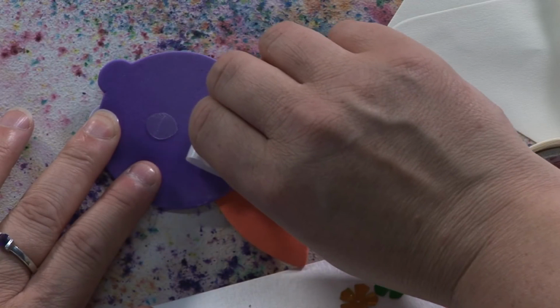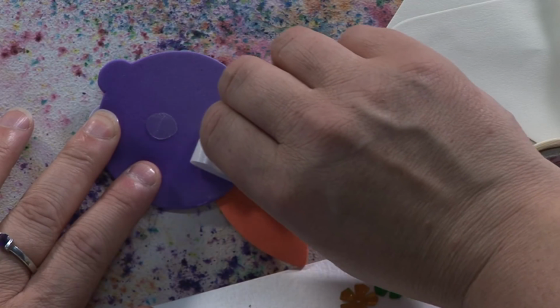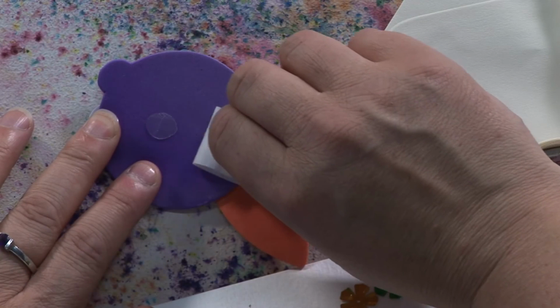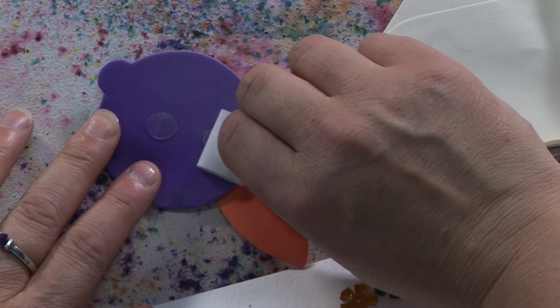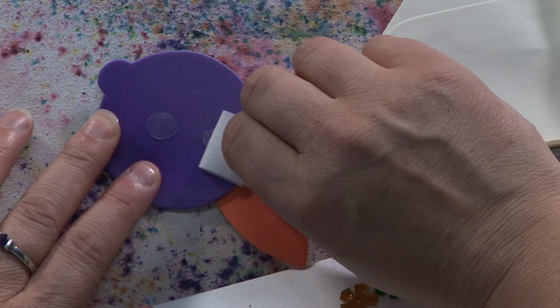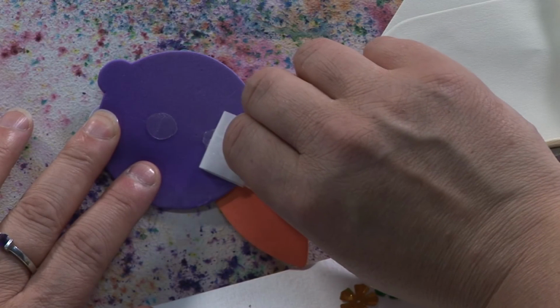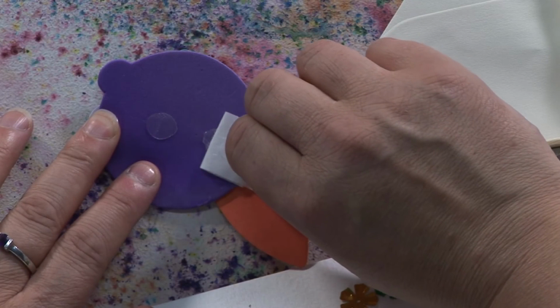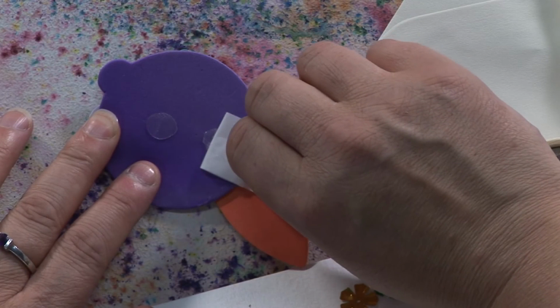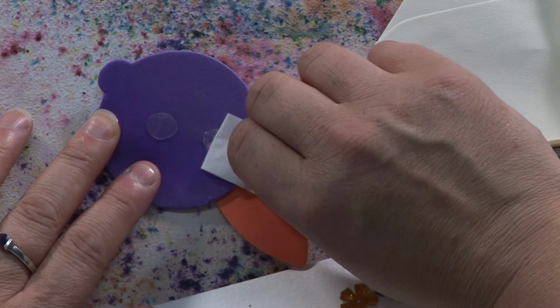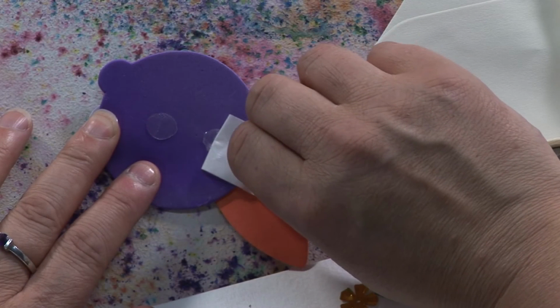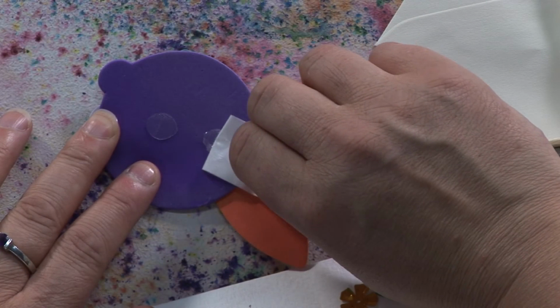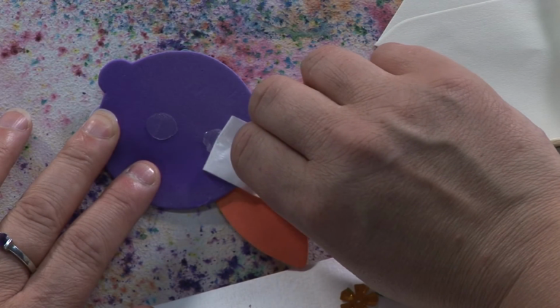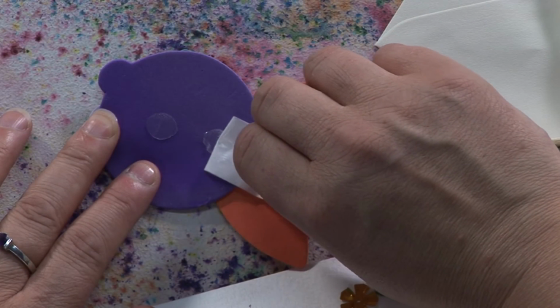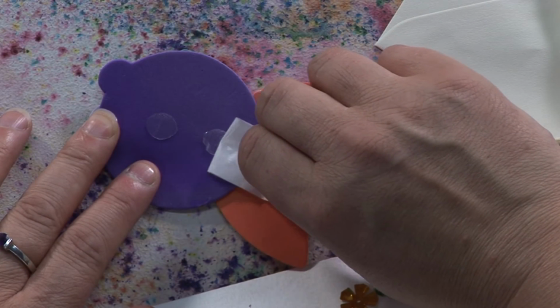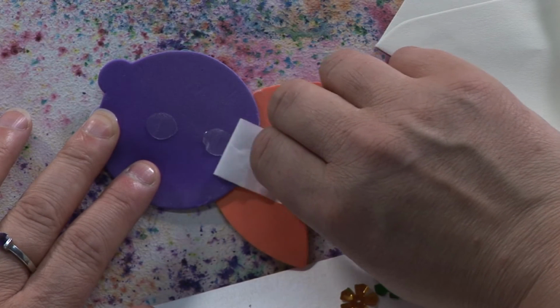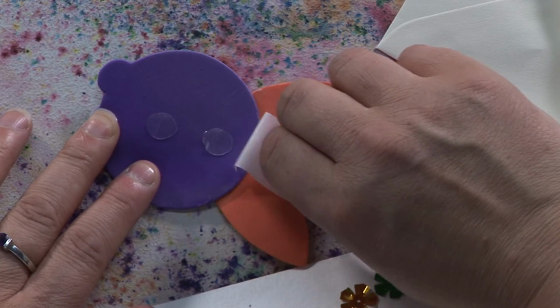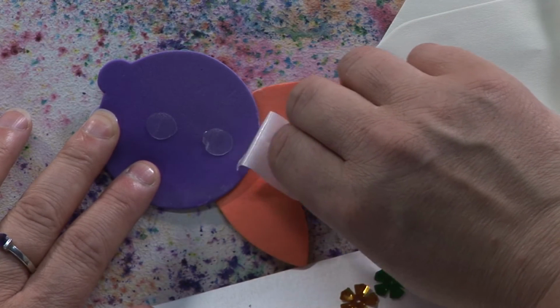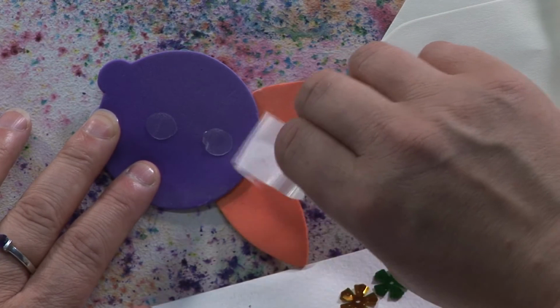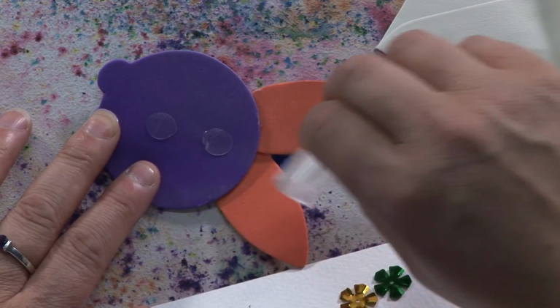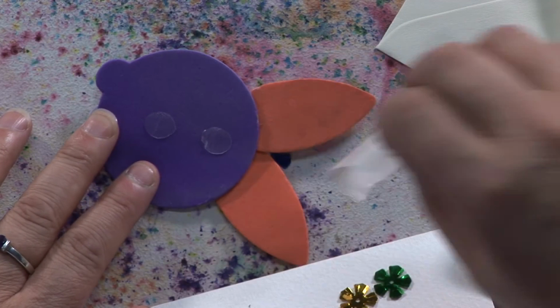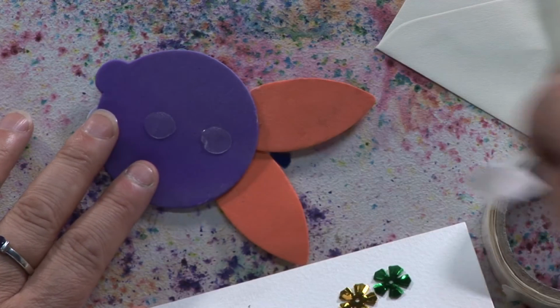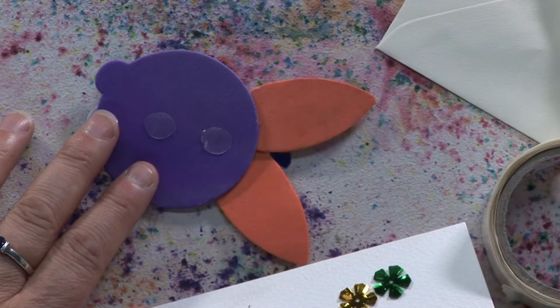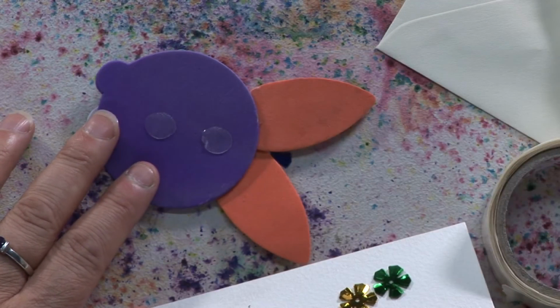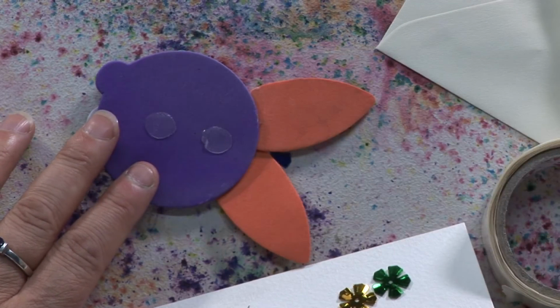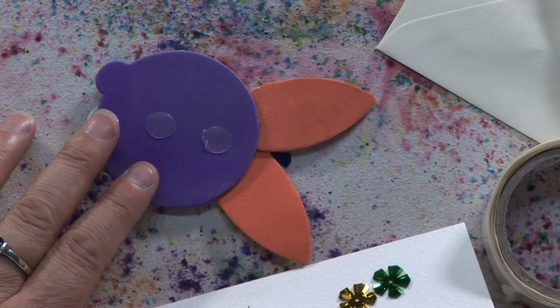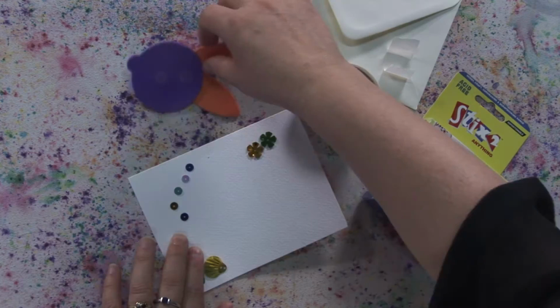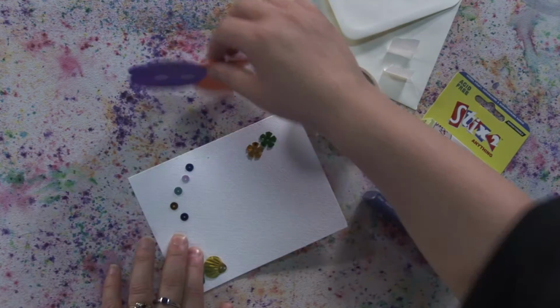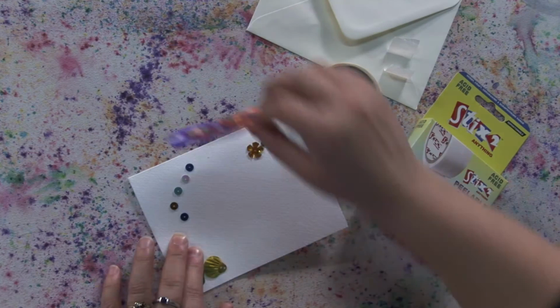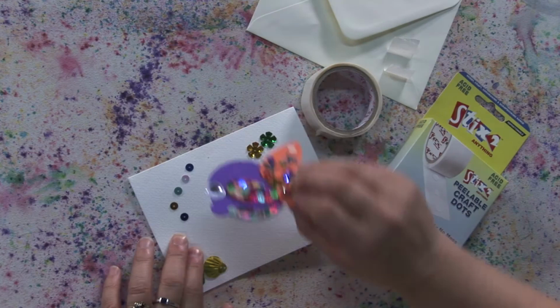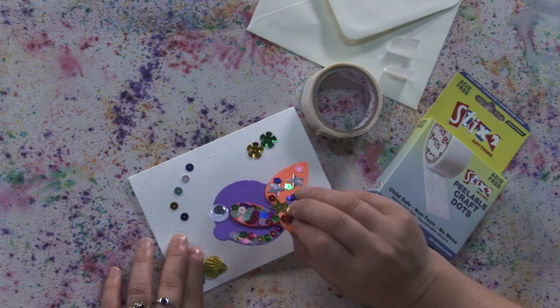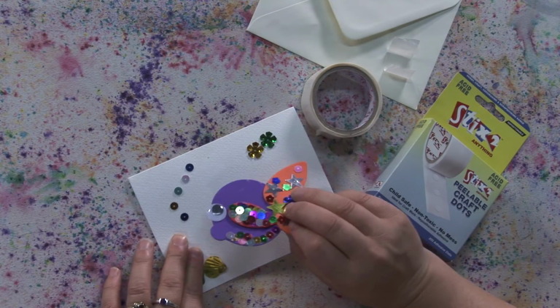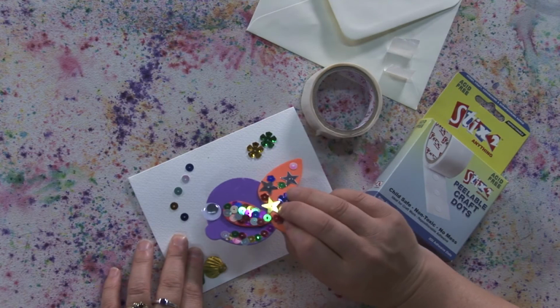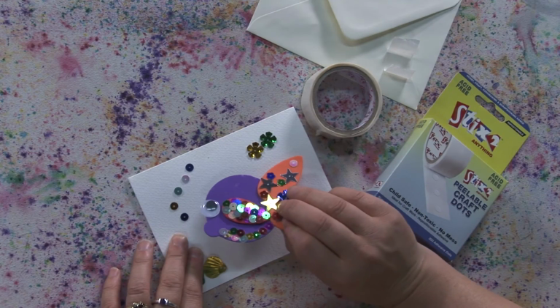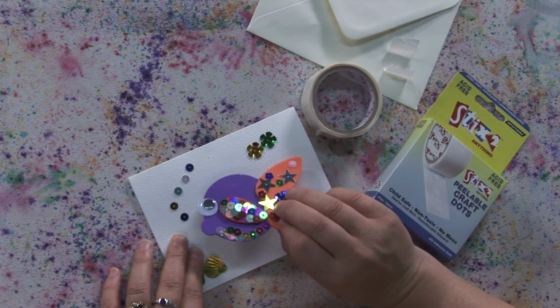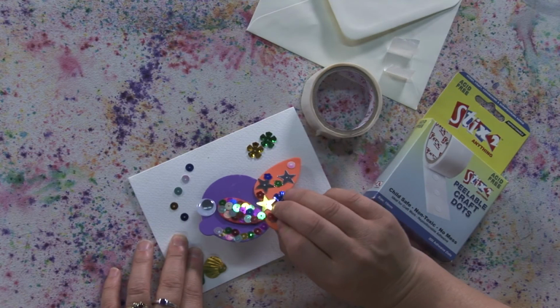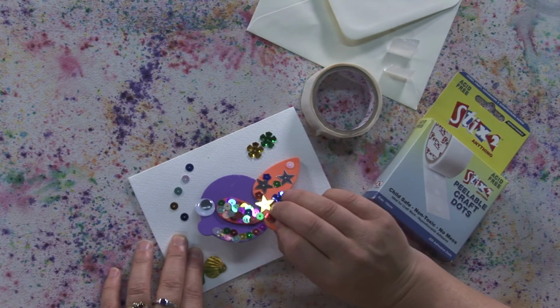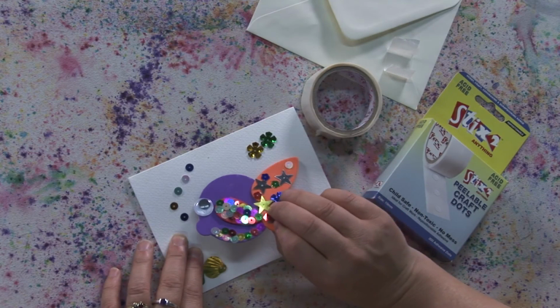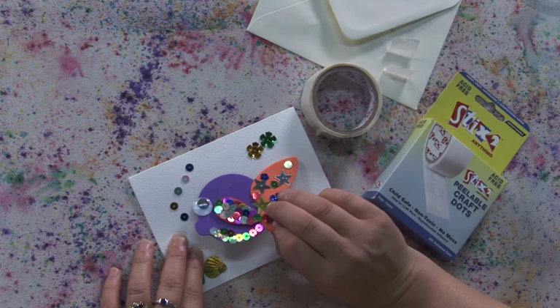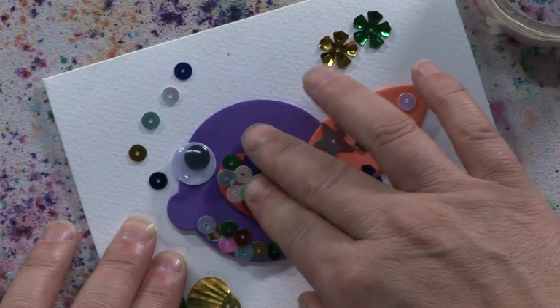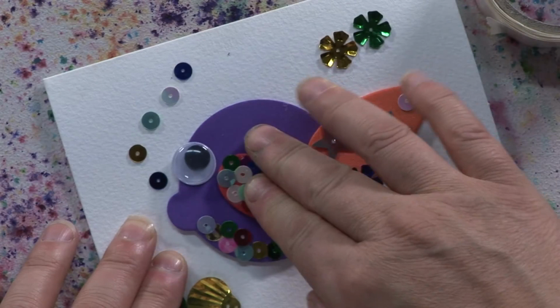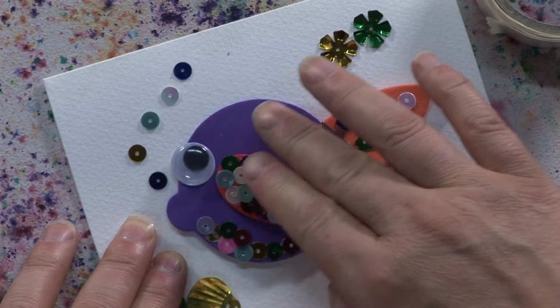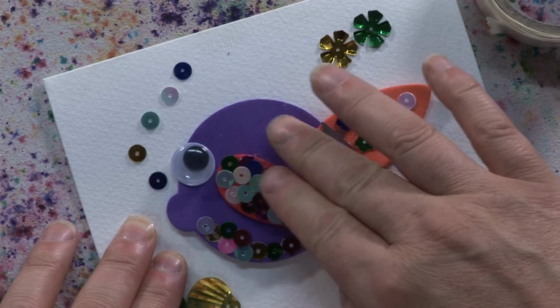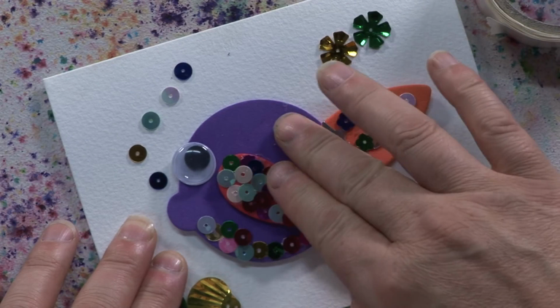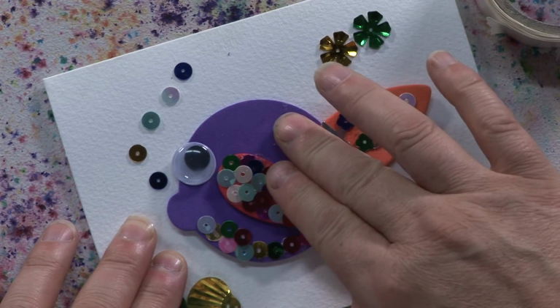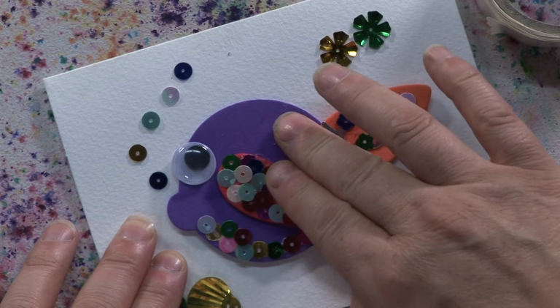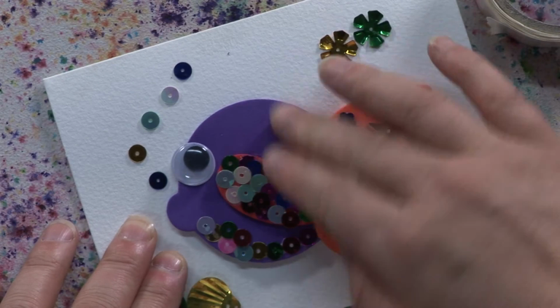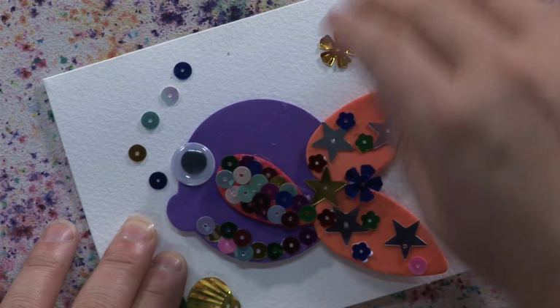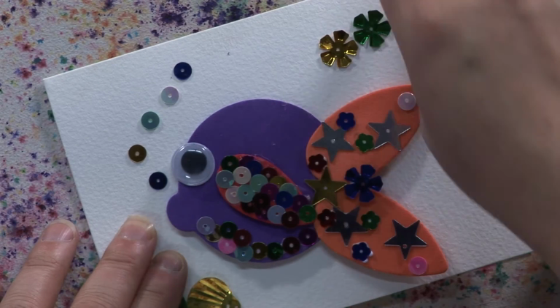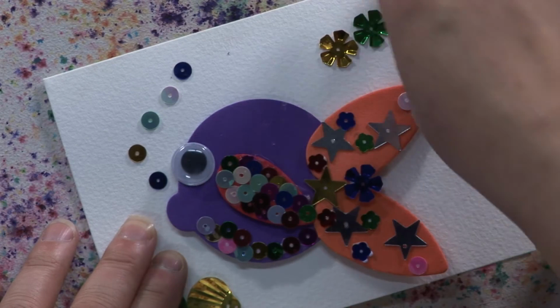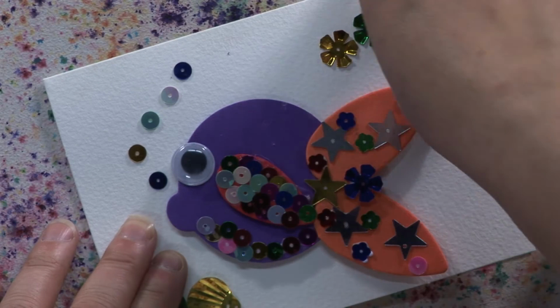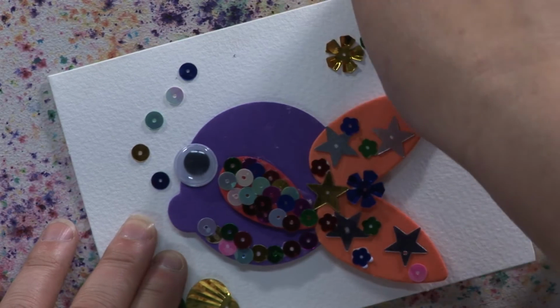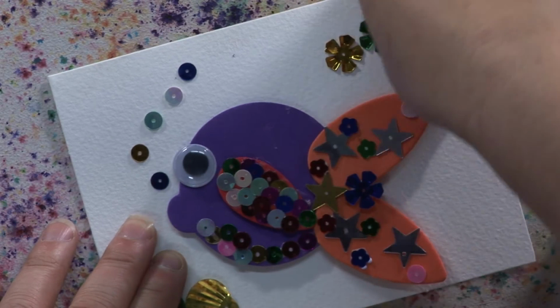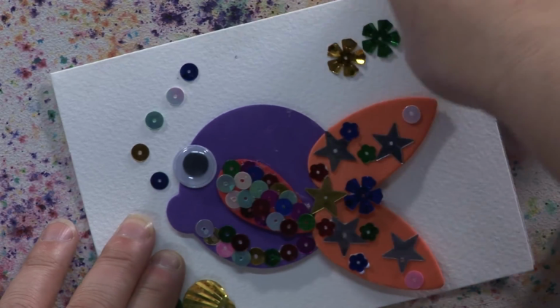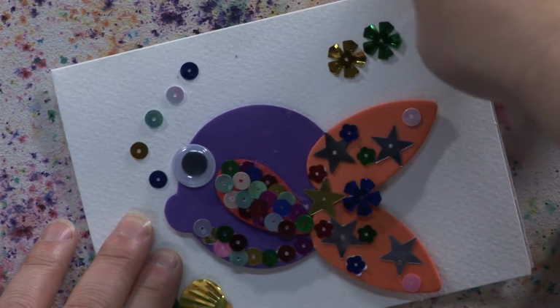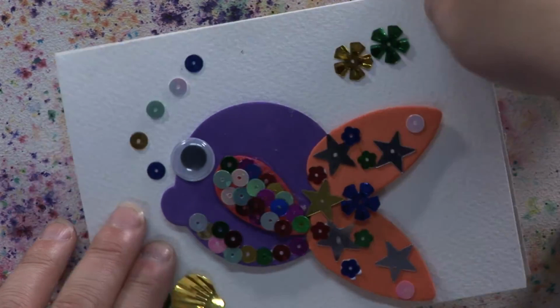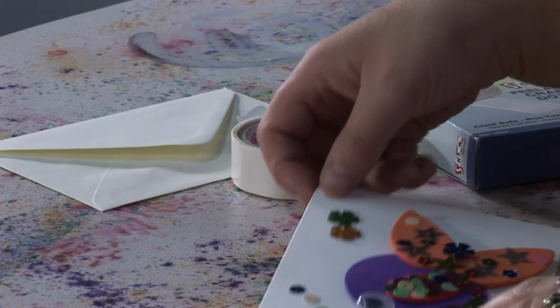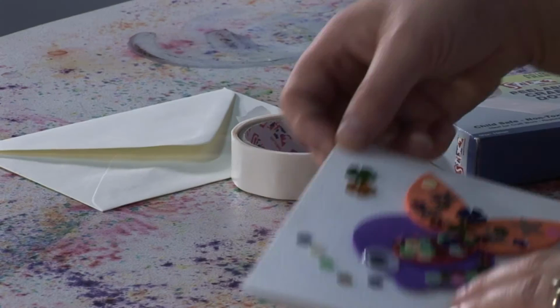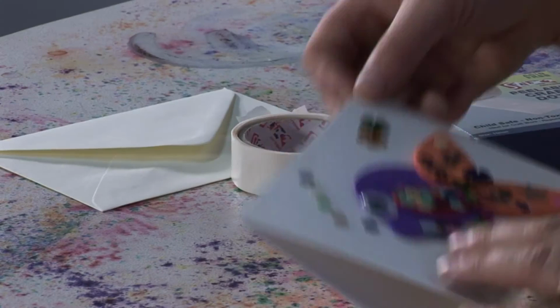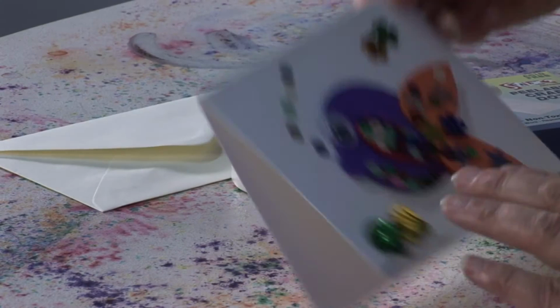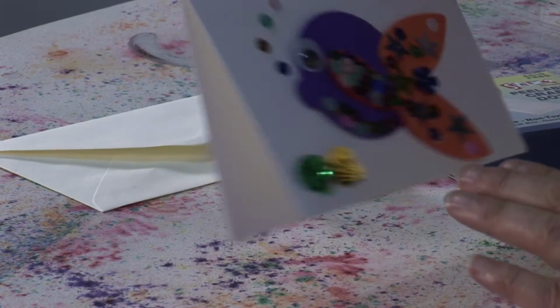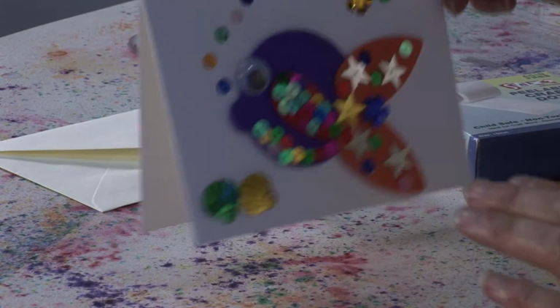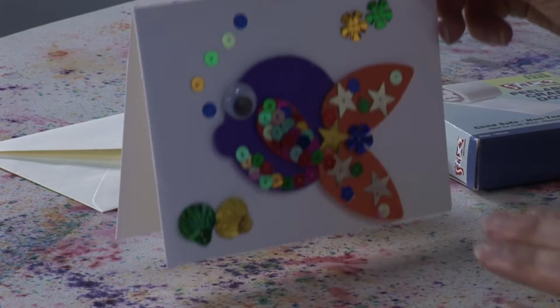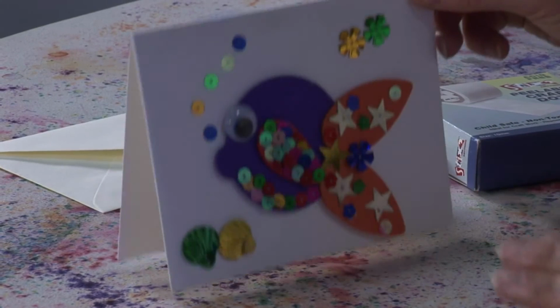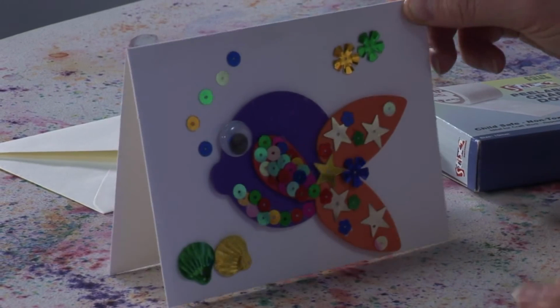These are acid free and come in a roll of 200 10mm dots. These dots are also easily repositionable.